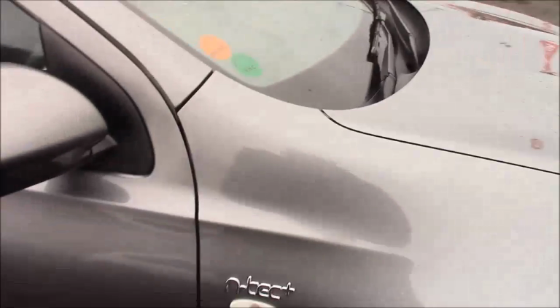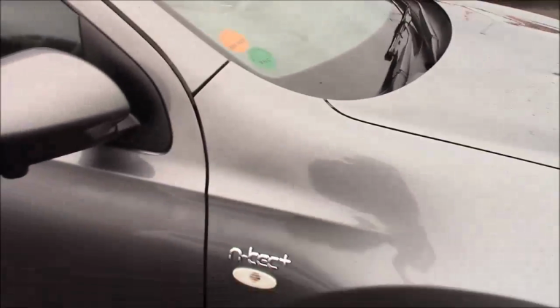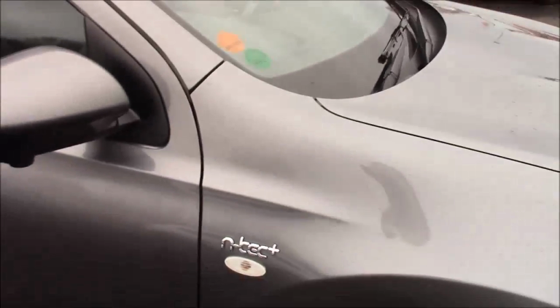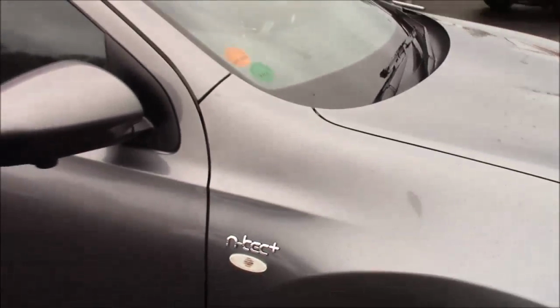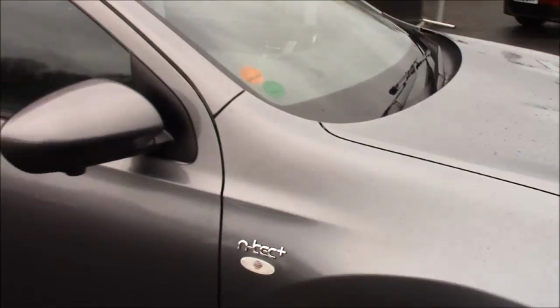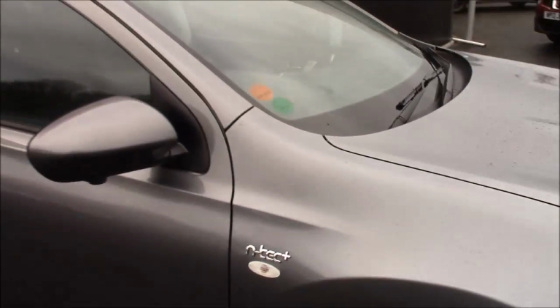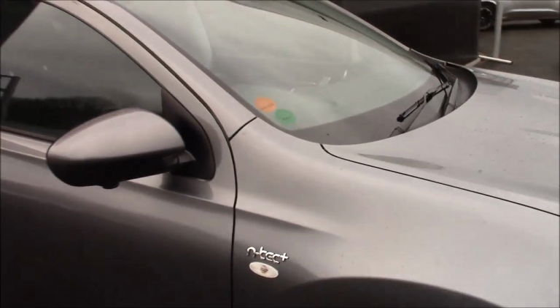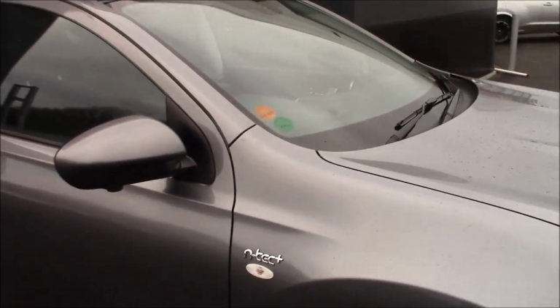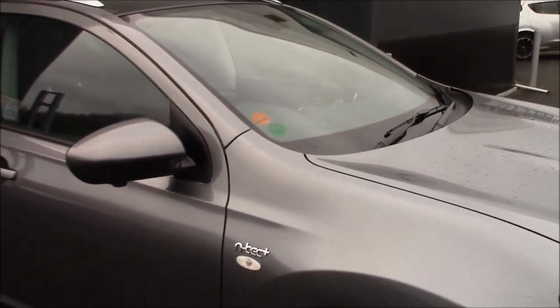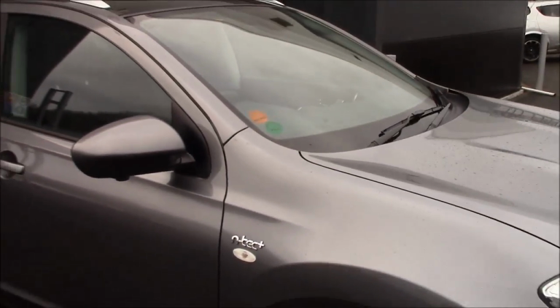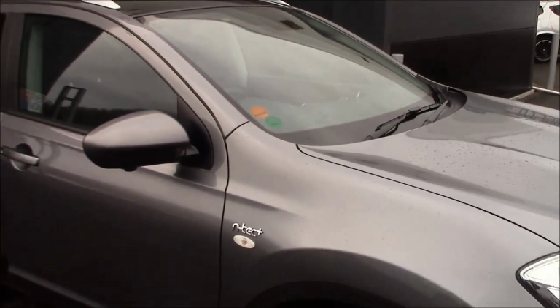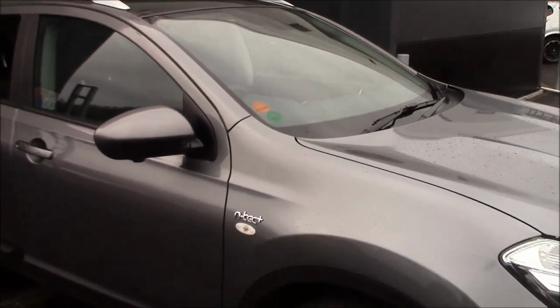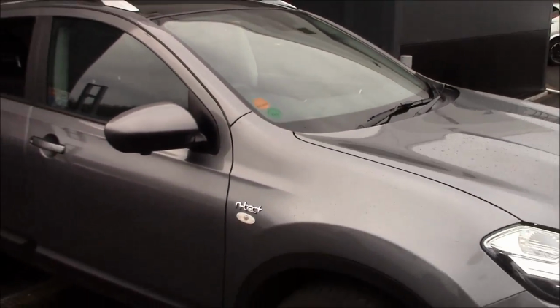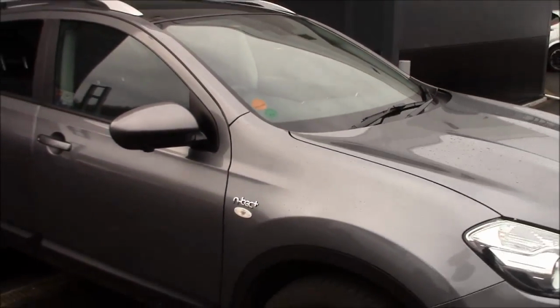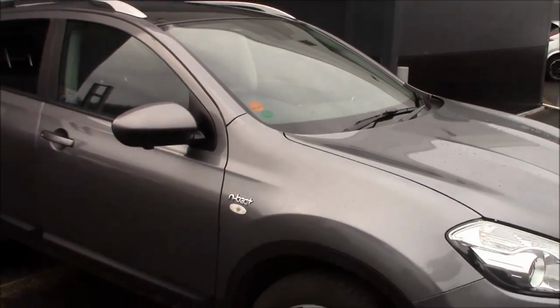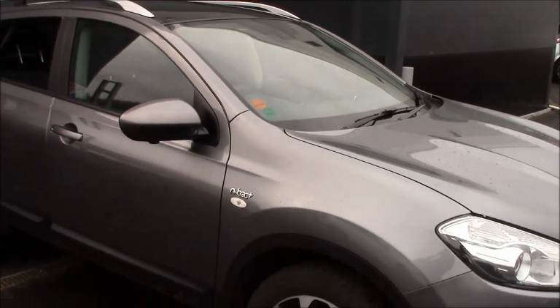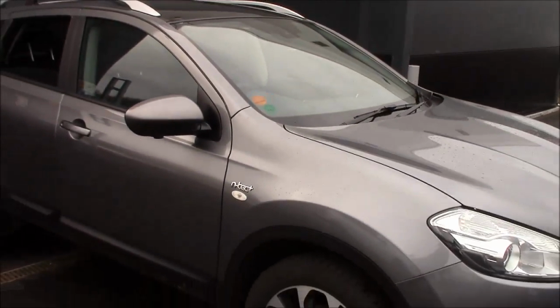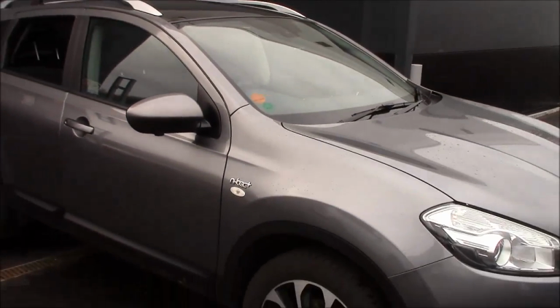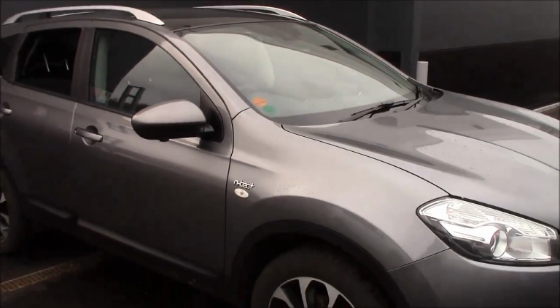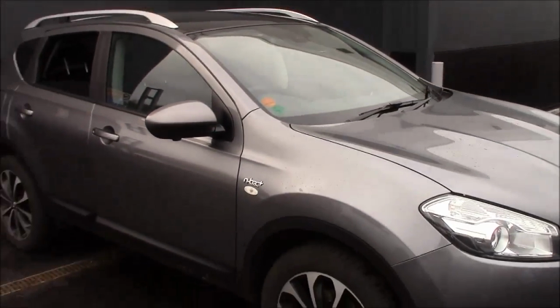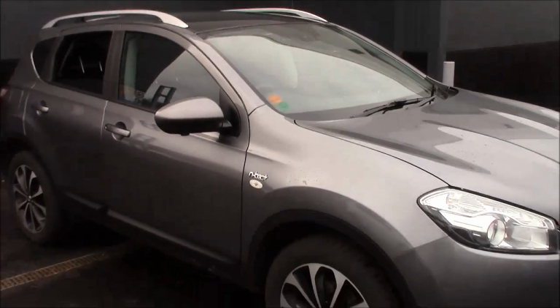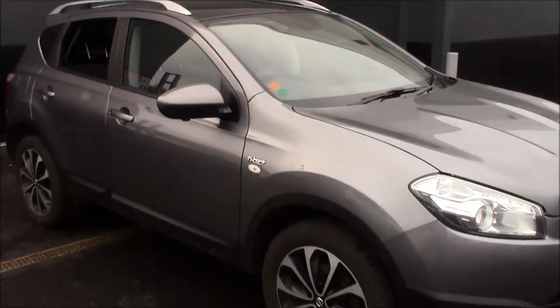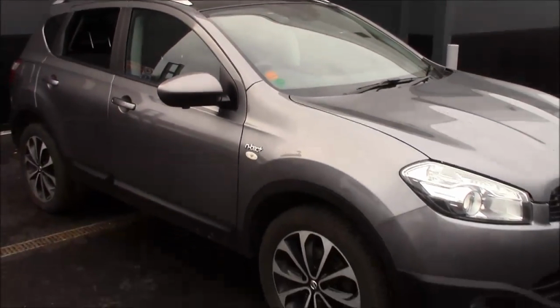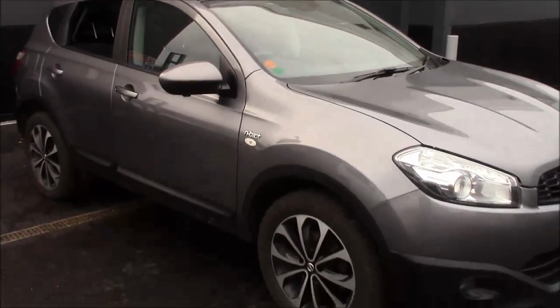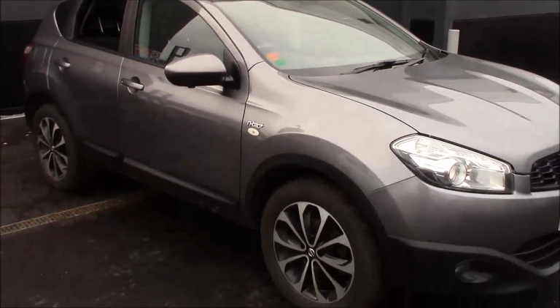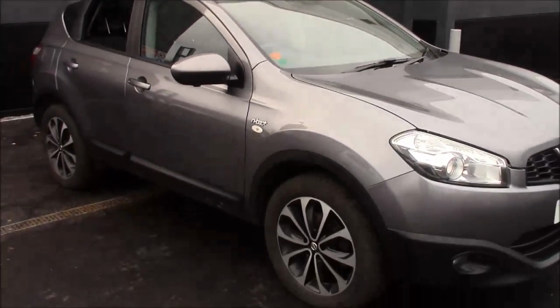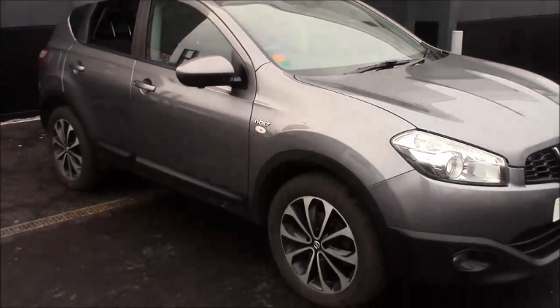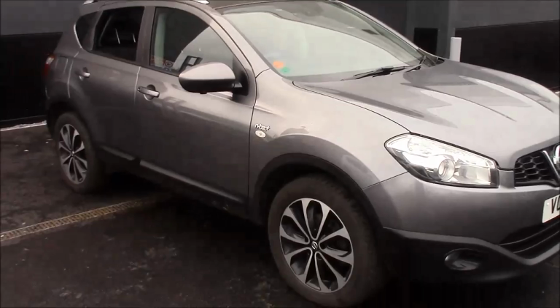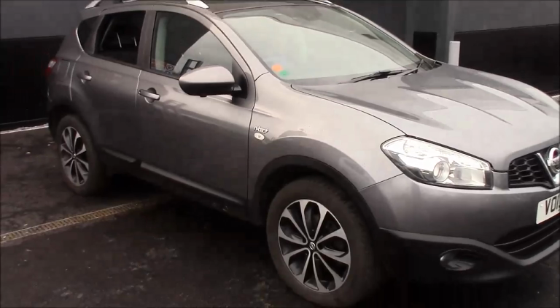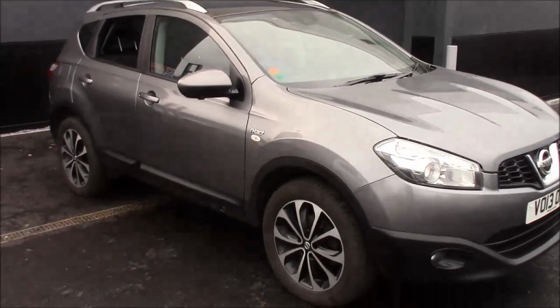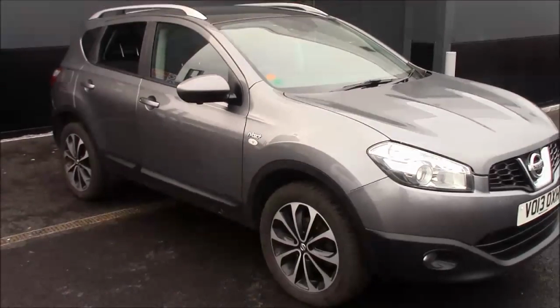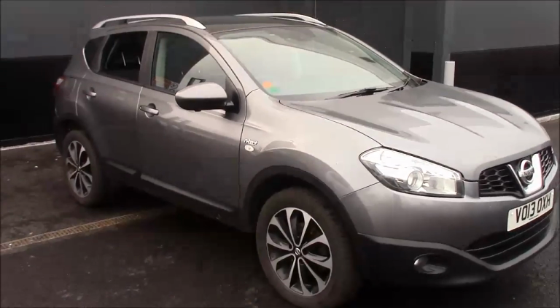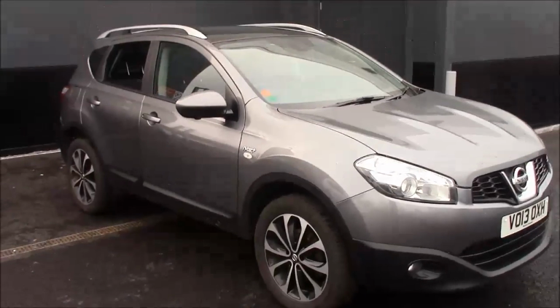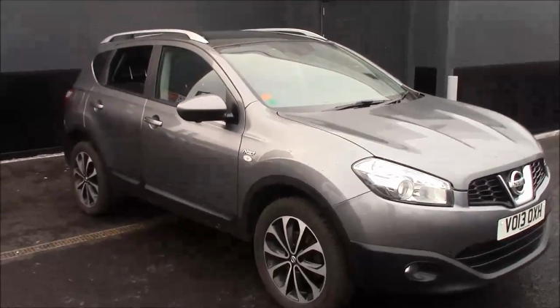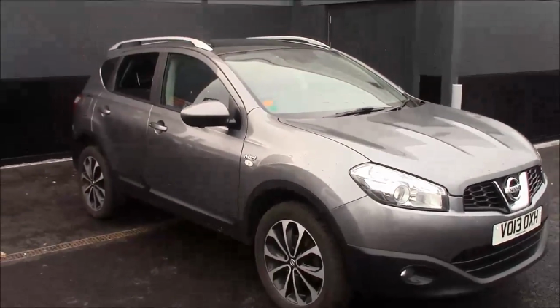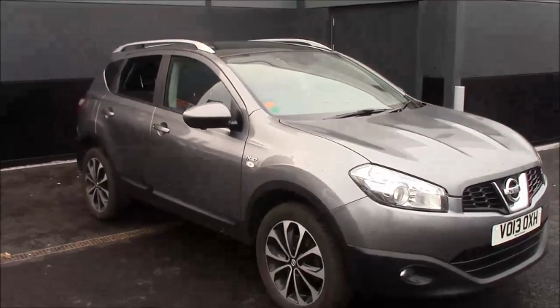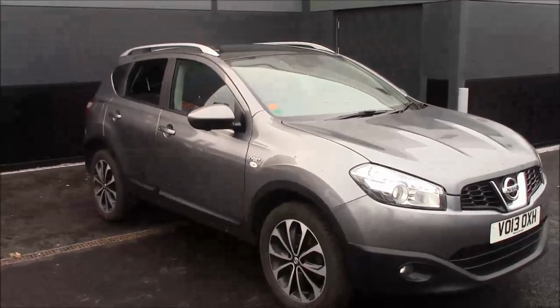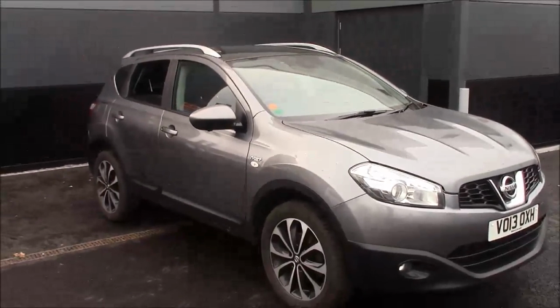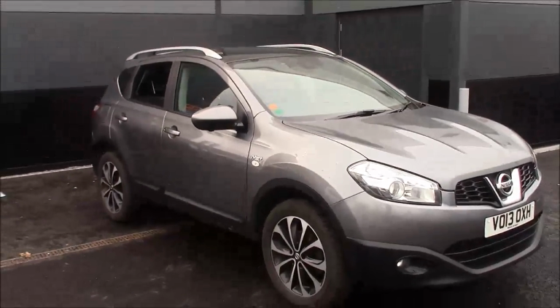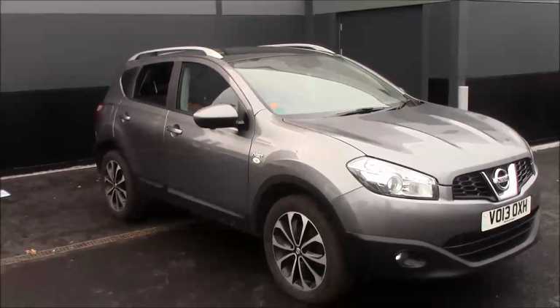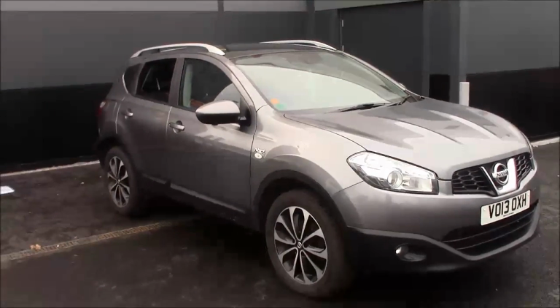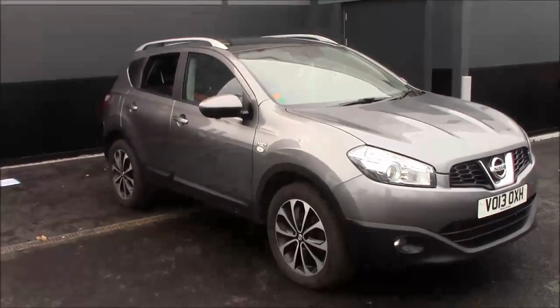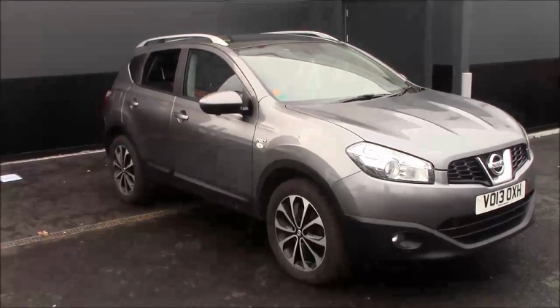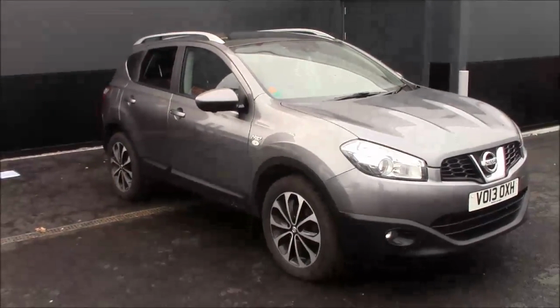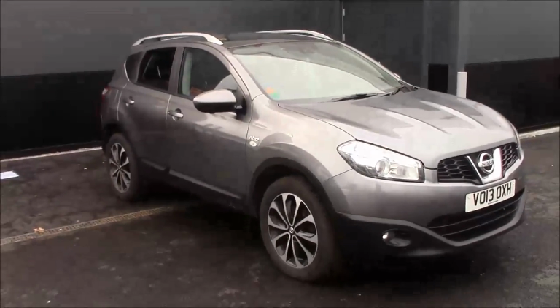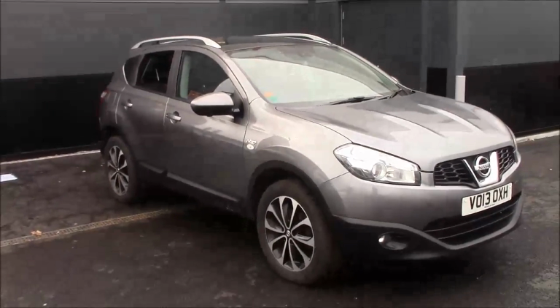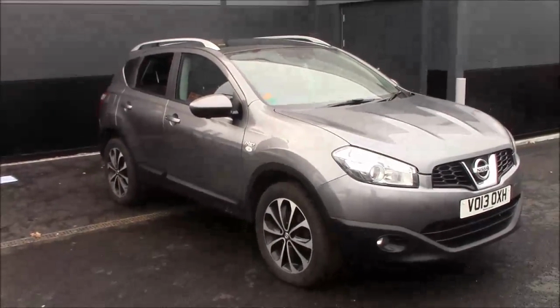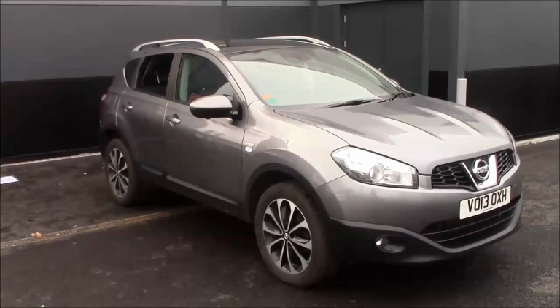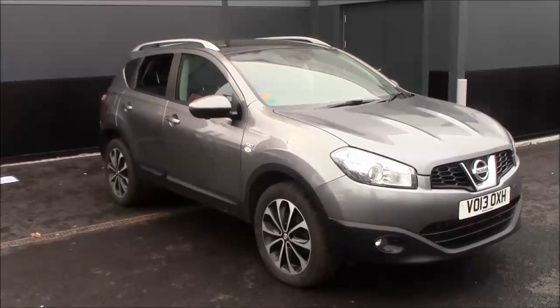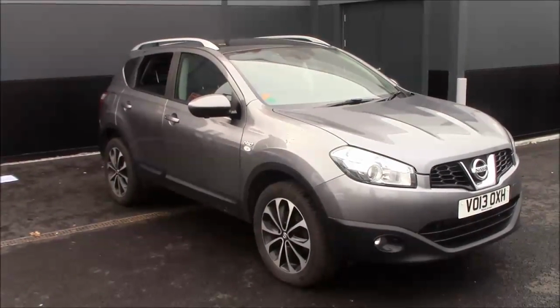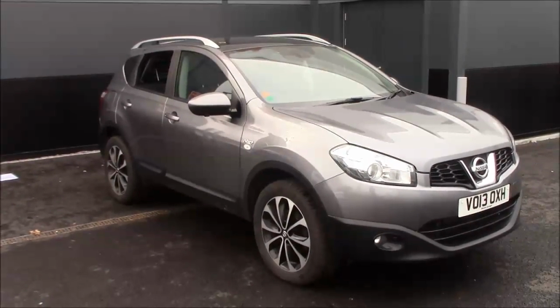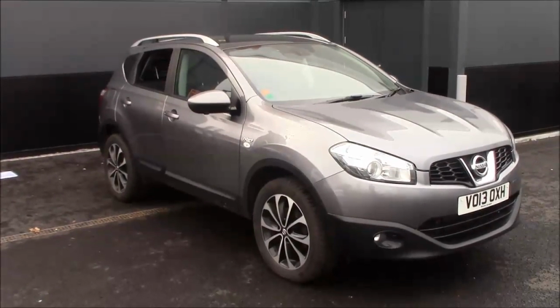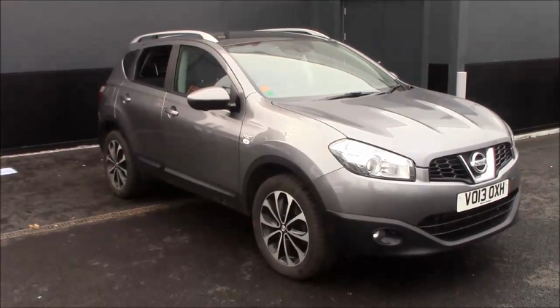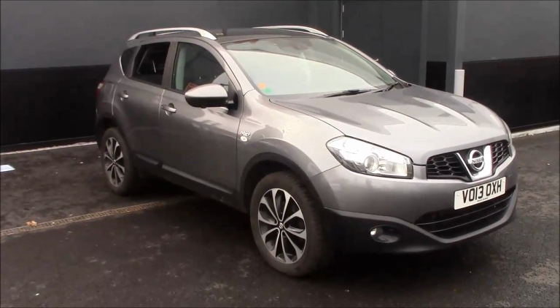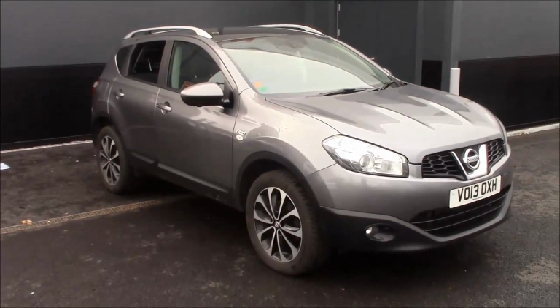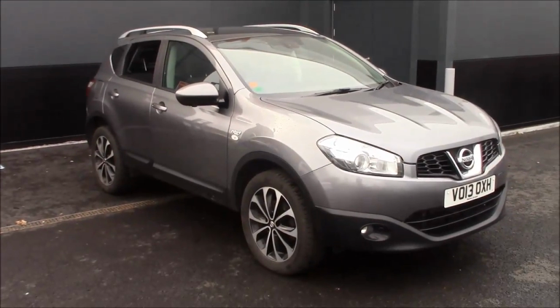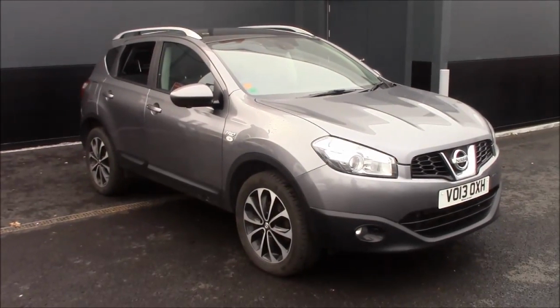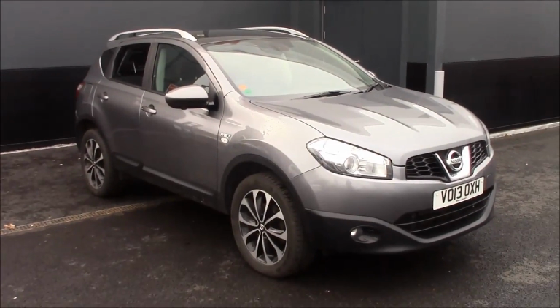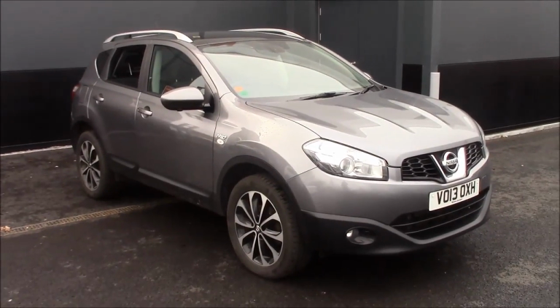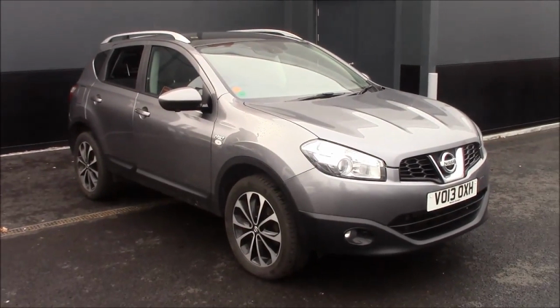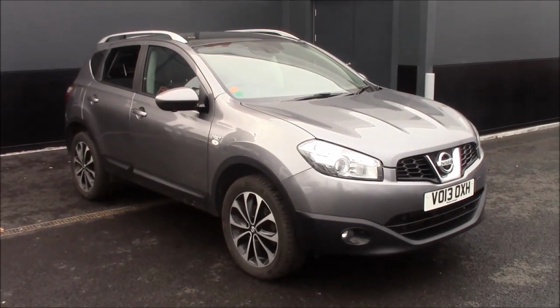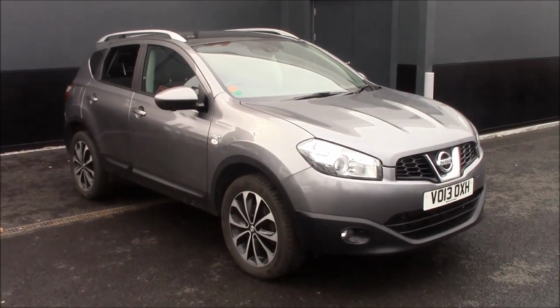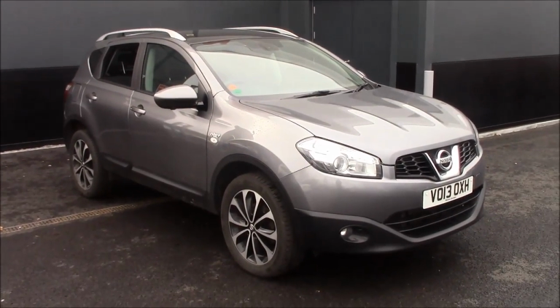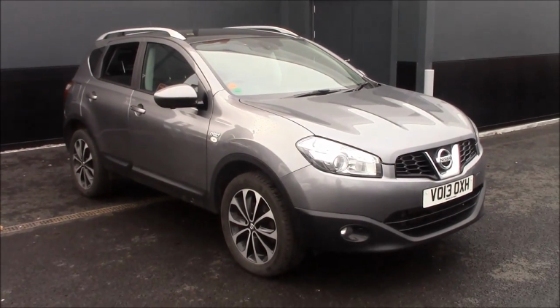If you are interested in viewing this vehicle or fancy a test drive, don't hesitate to give us a call or visit us at the store. In the meantime, thanks for watching.